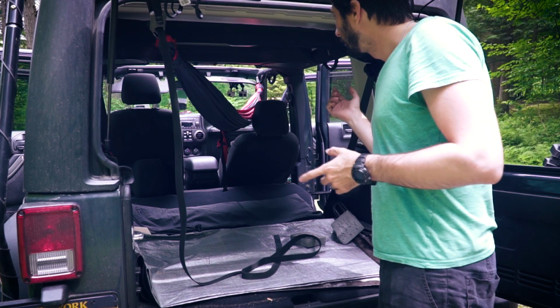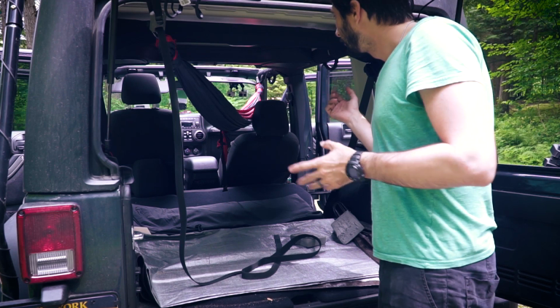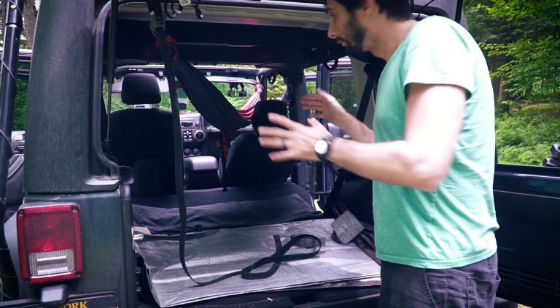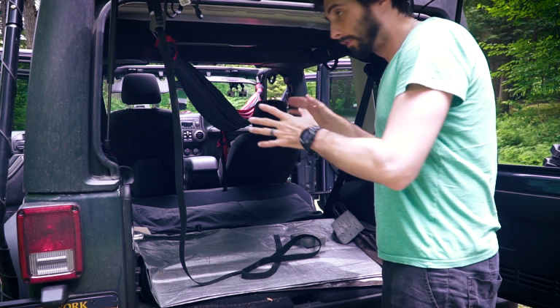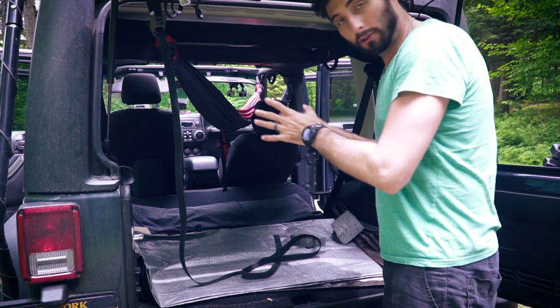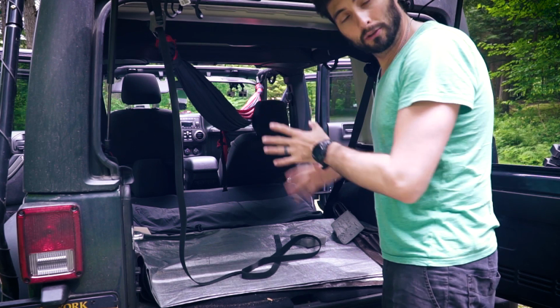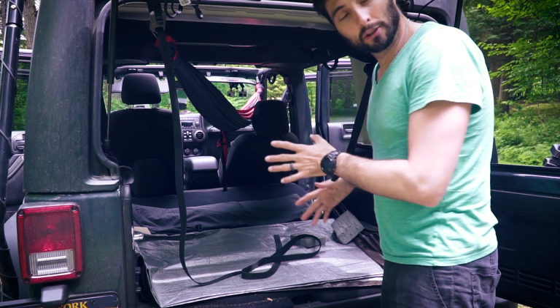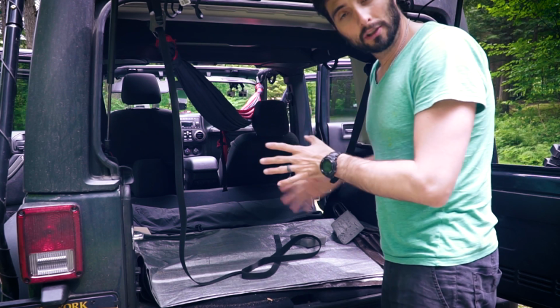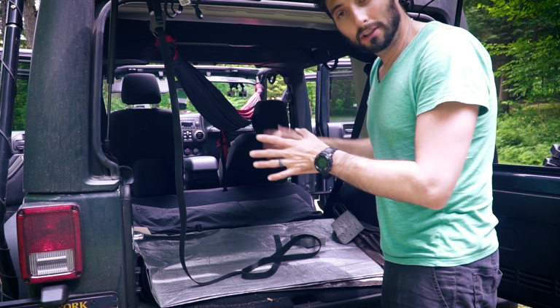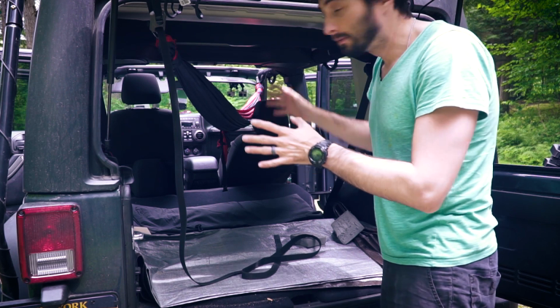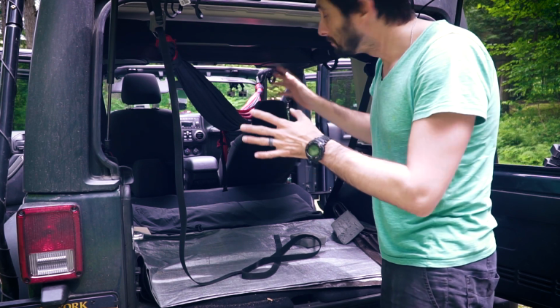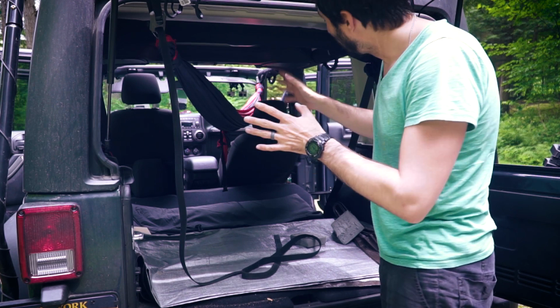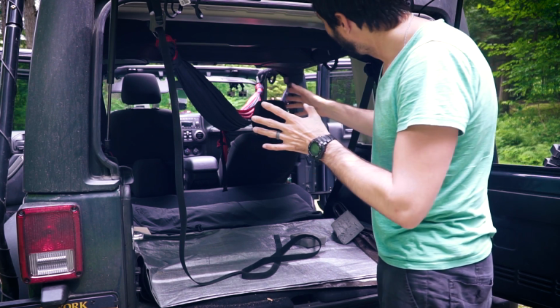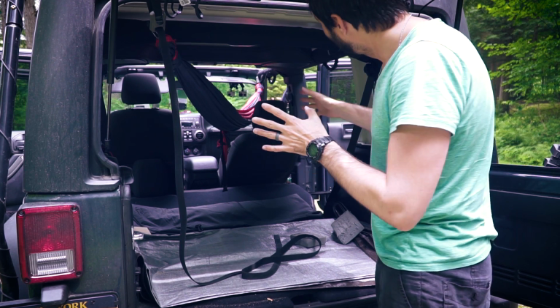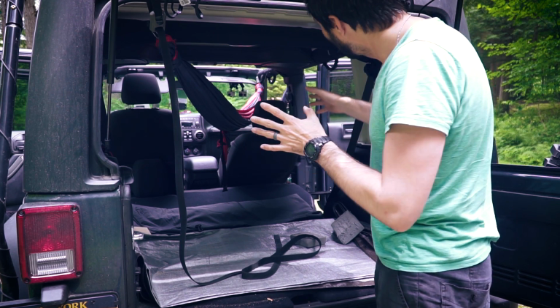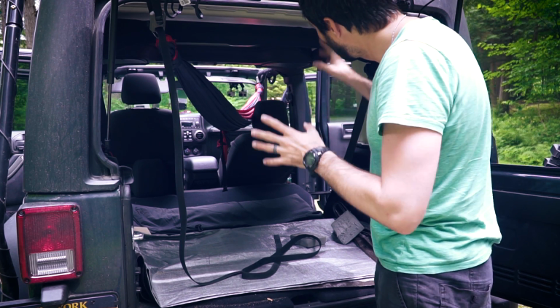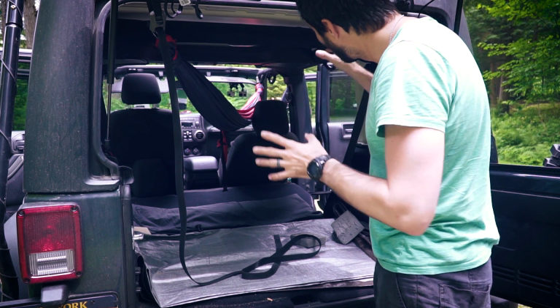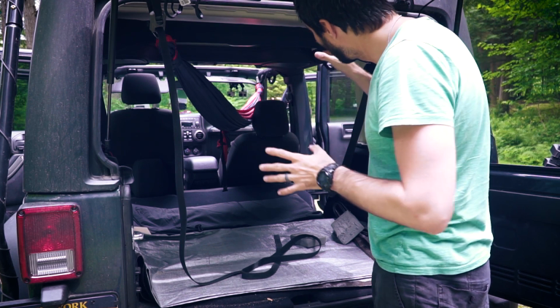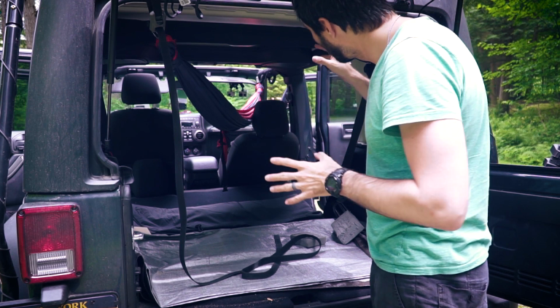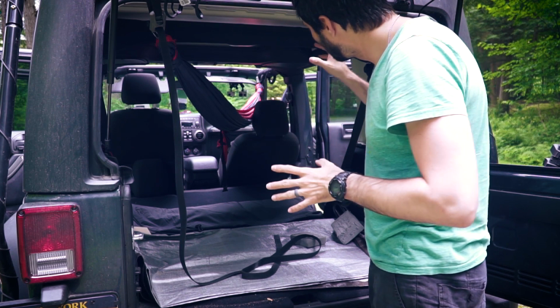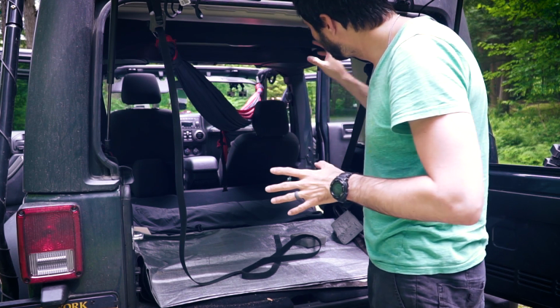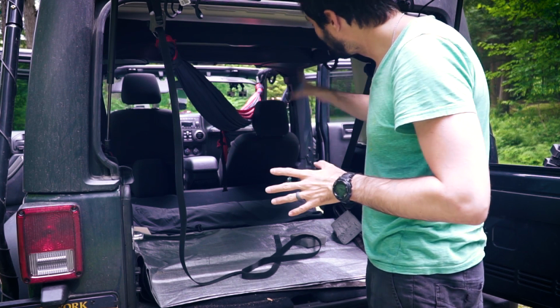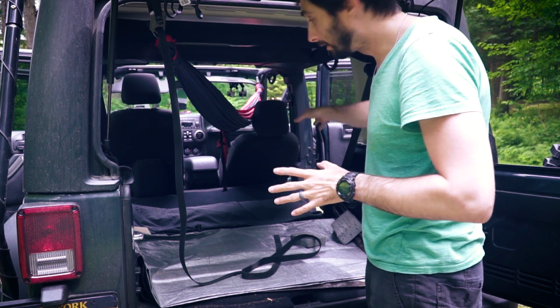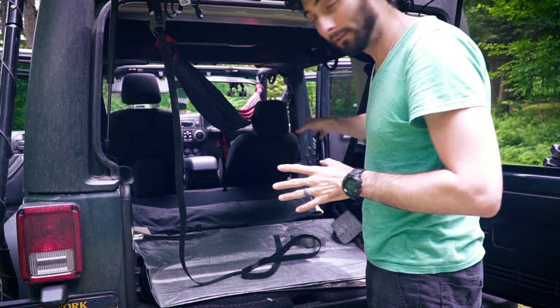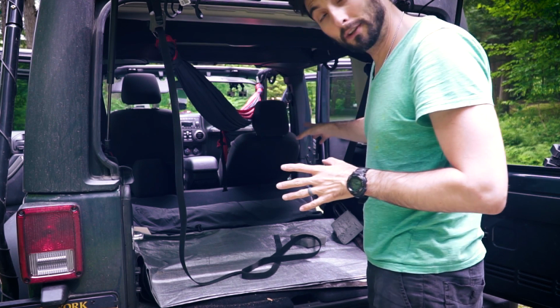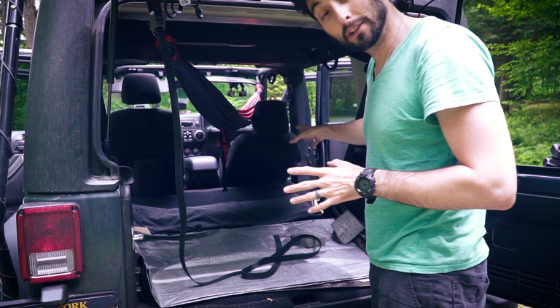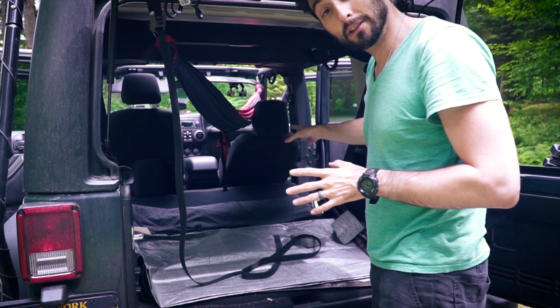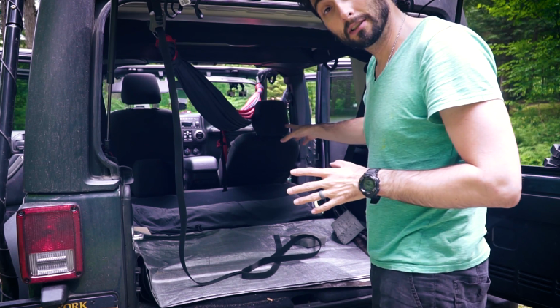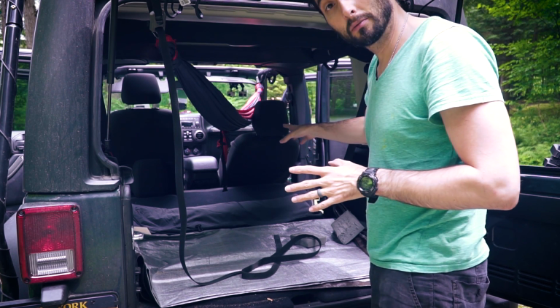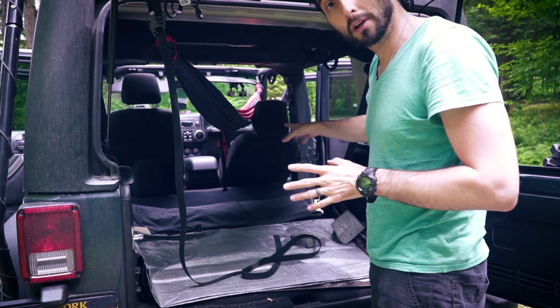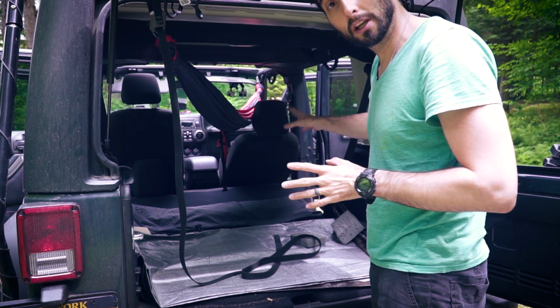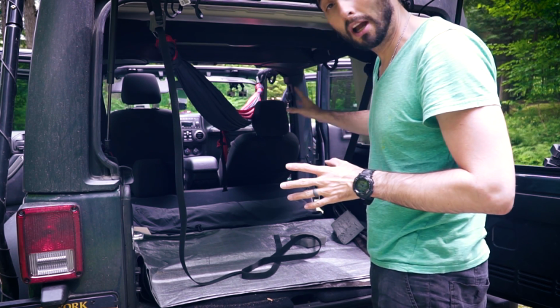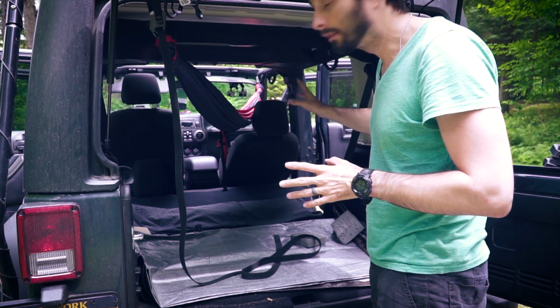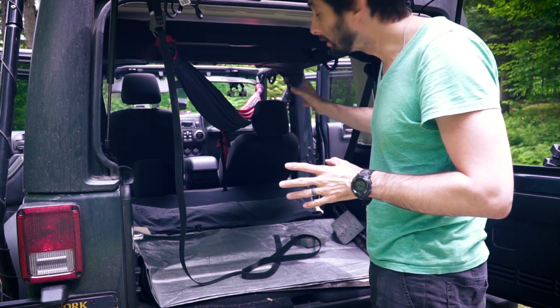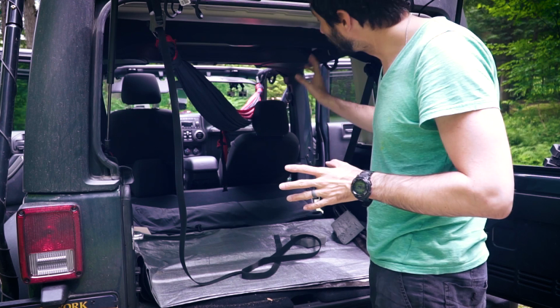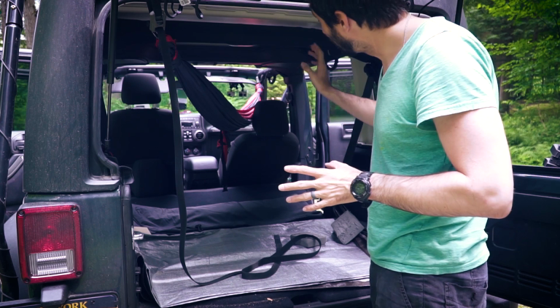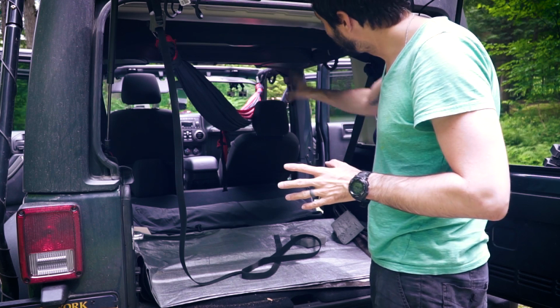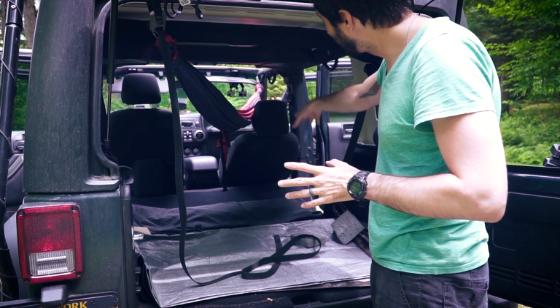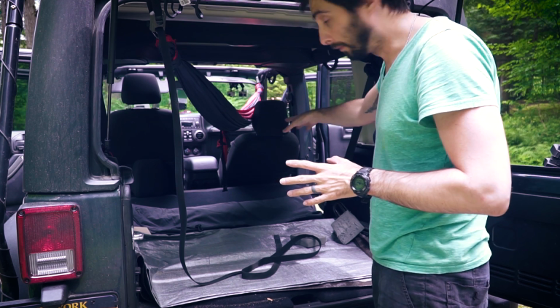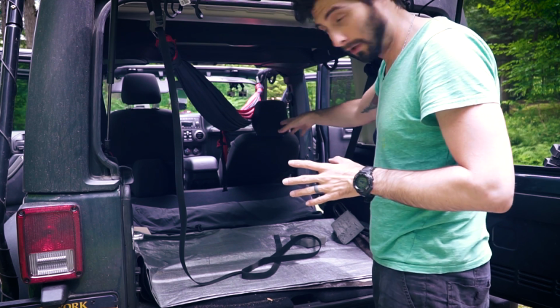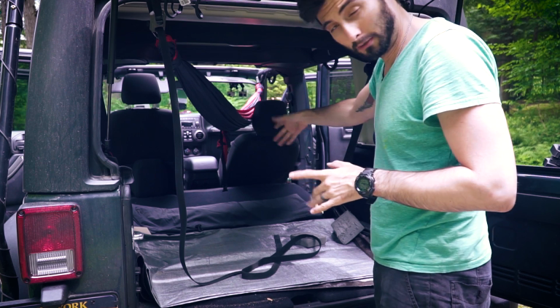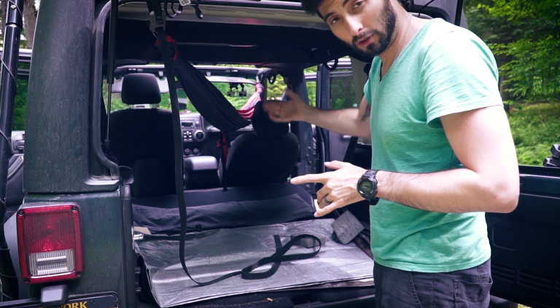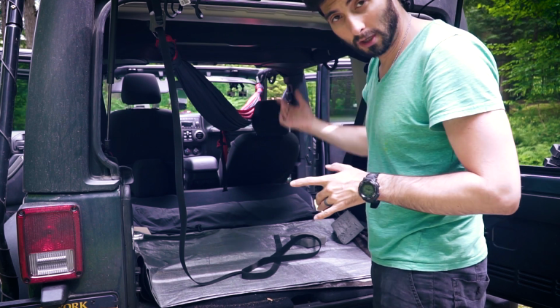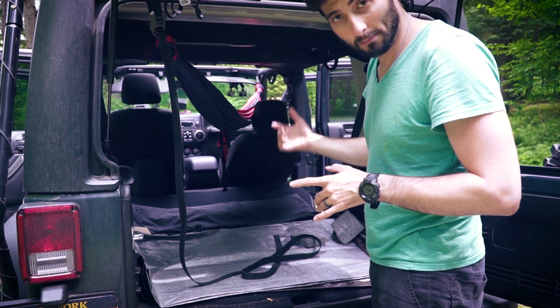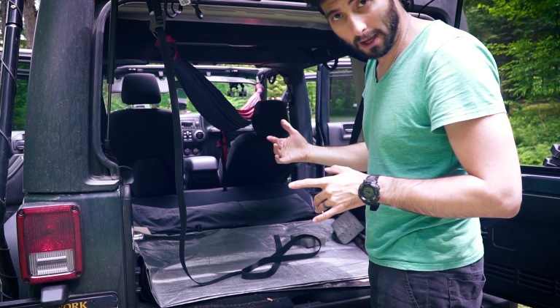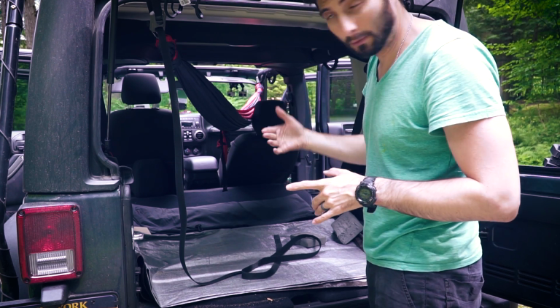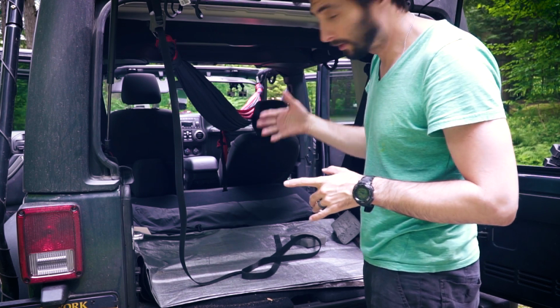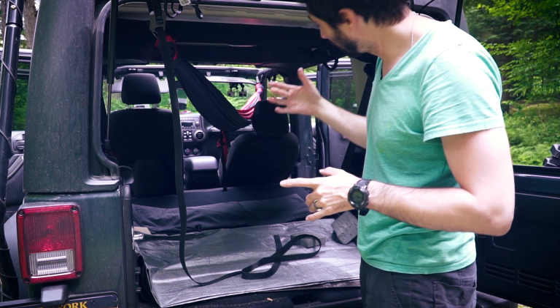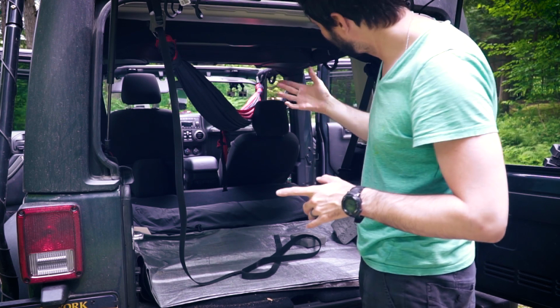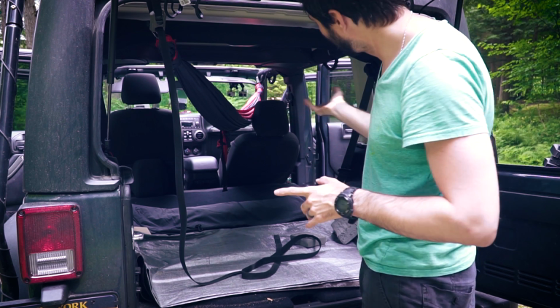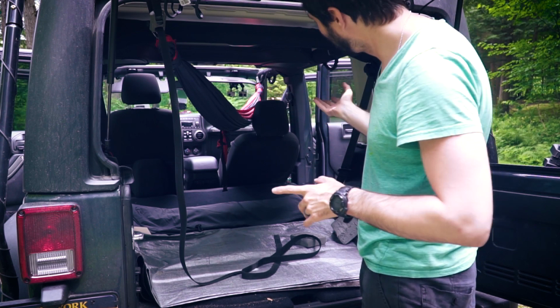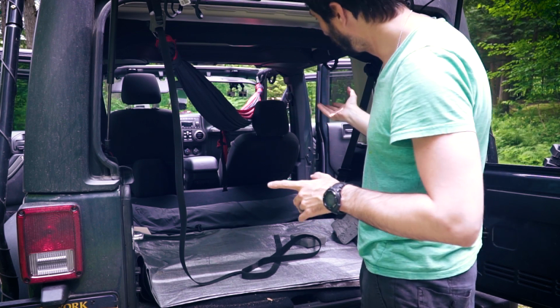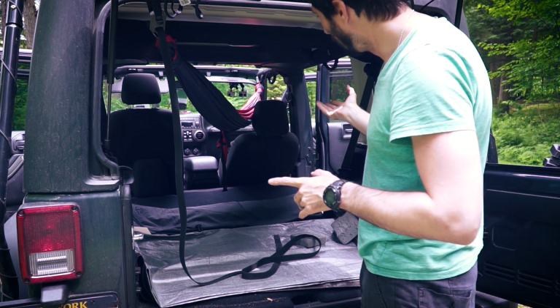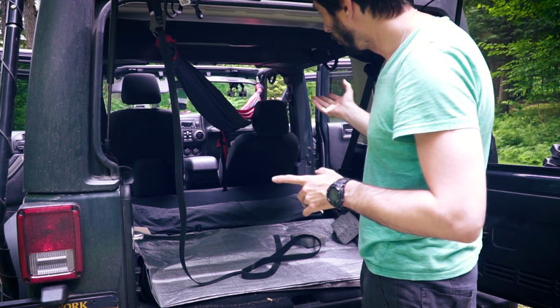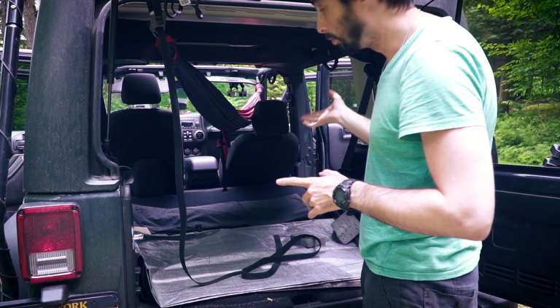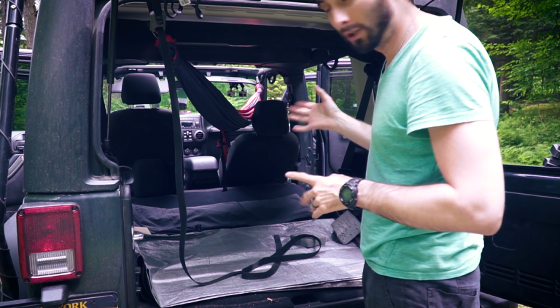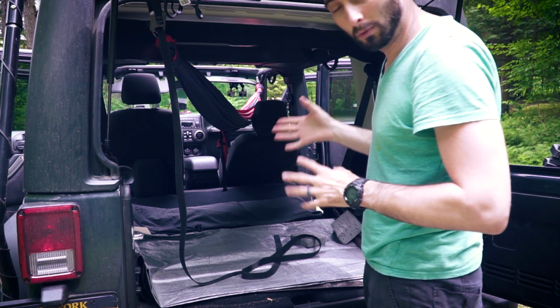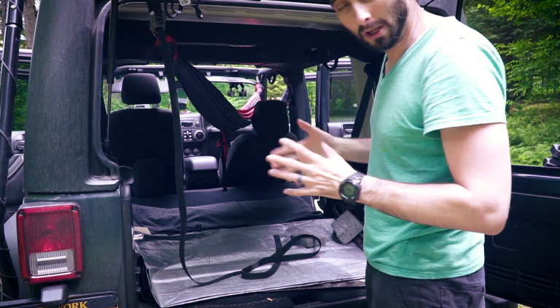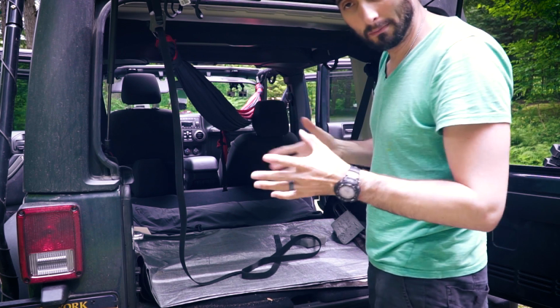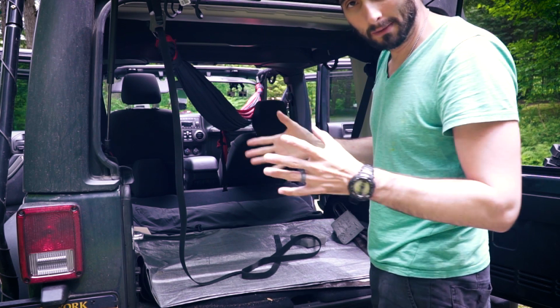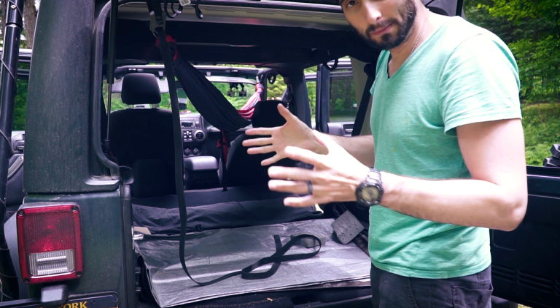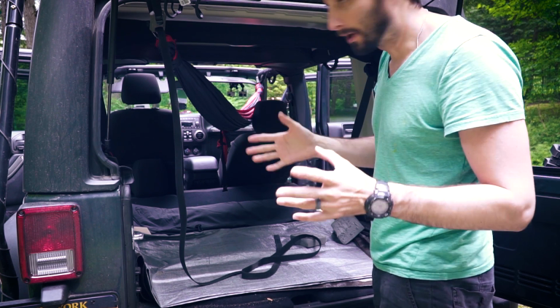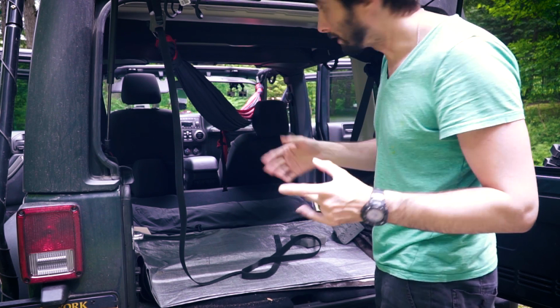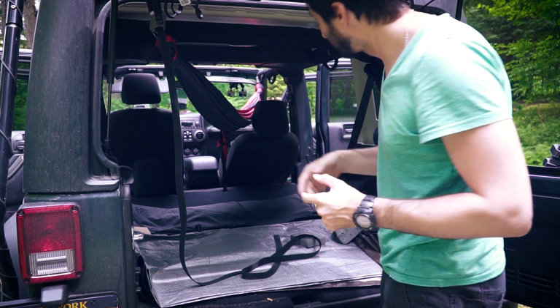So far so good — it seems to be hanging, but the front seat's in the way. I'm going to try it forward, try it backwards, and see which way might be best.